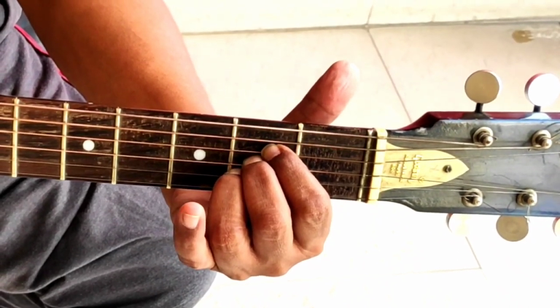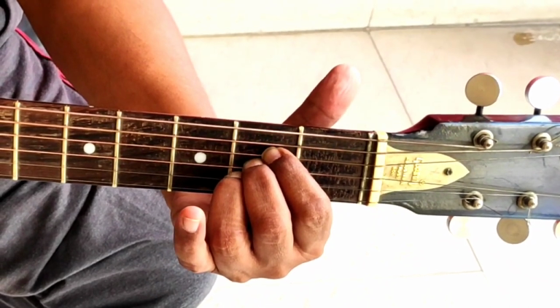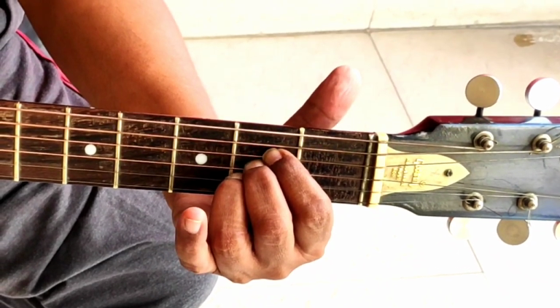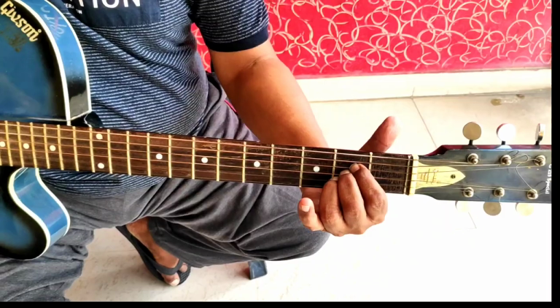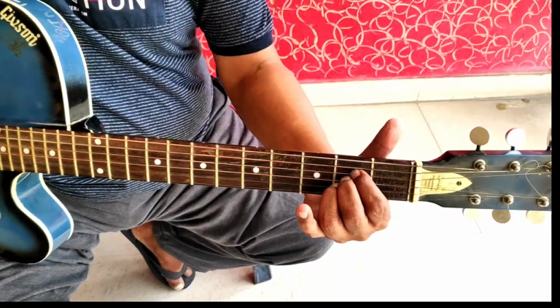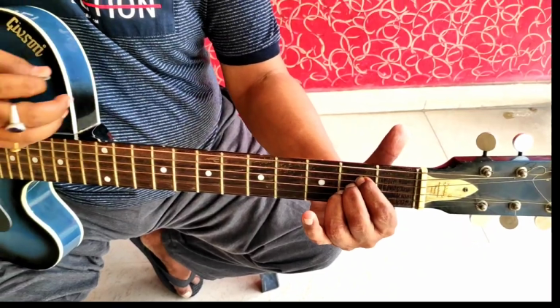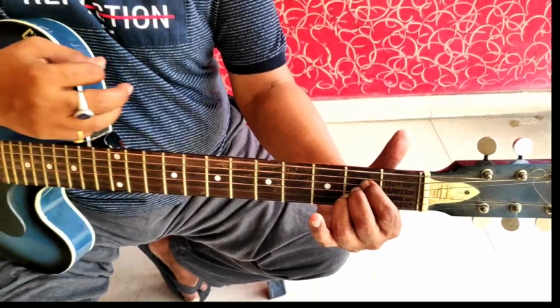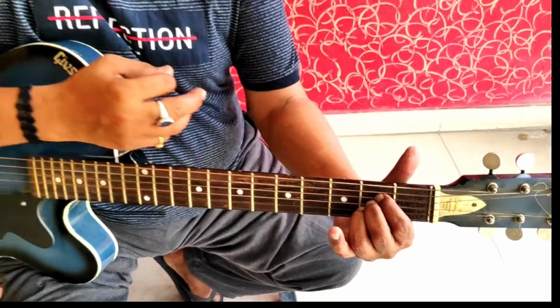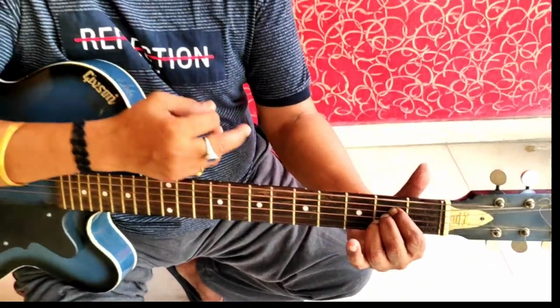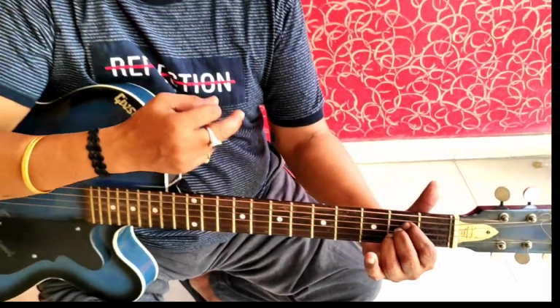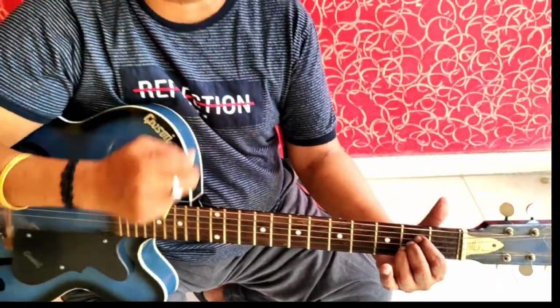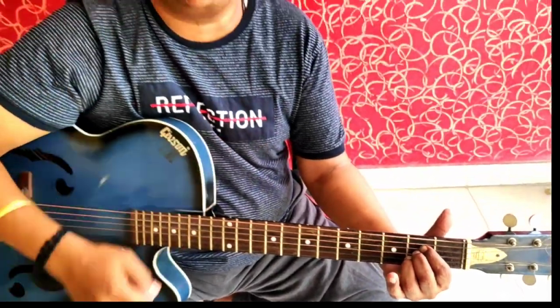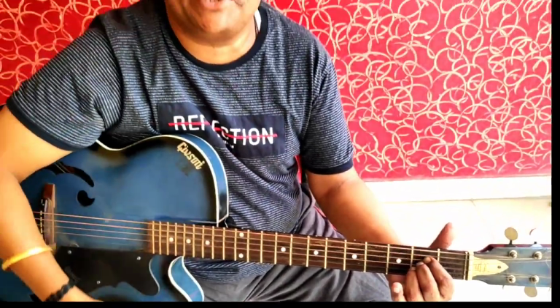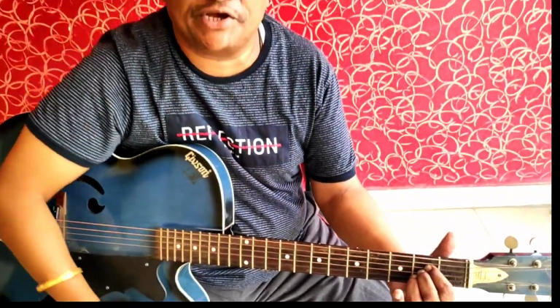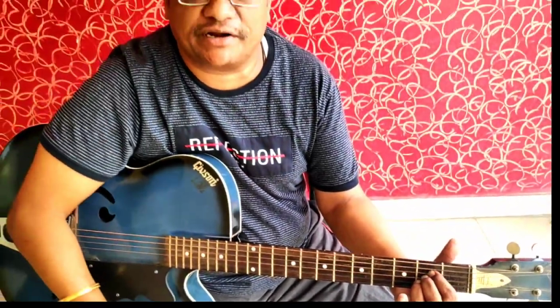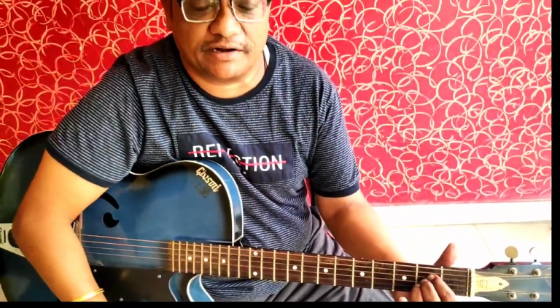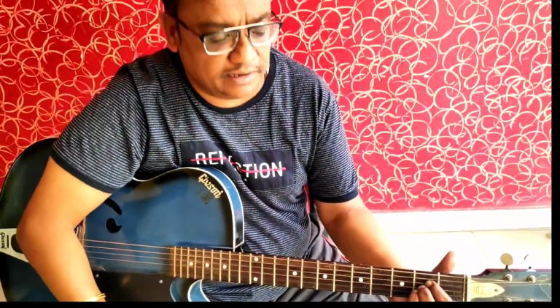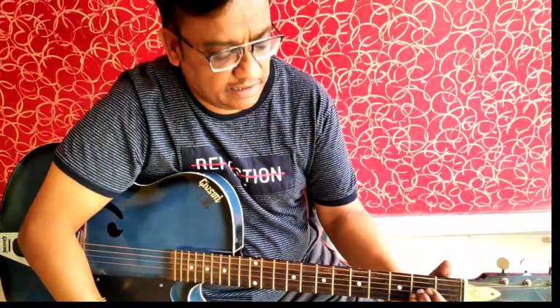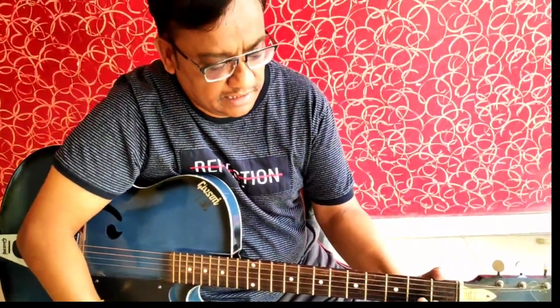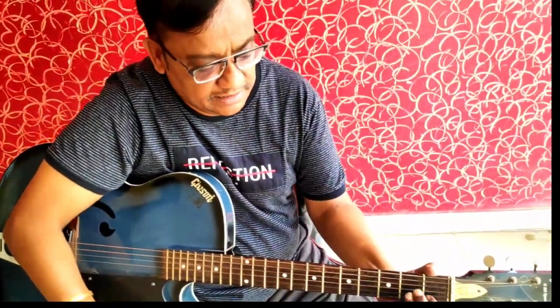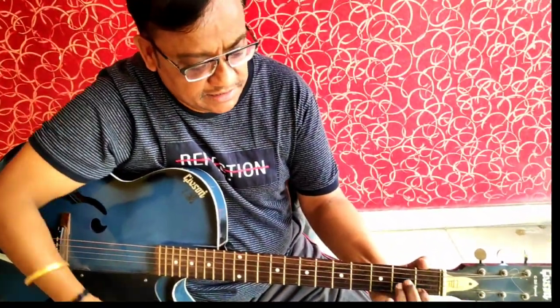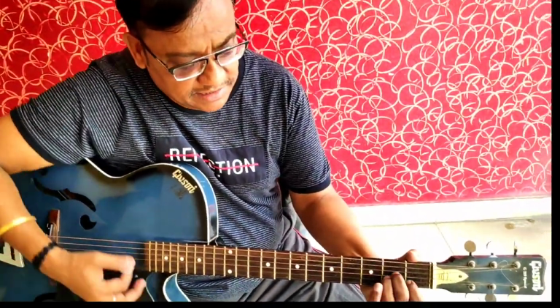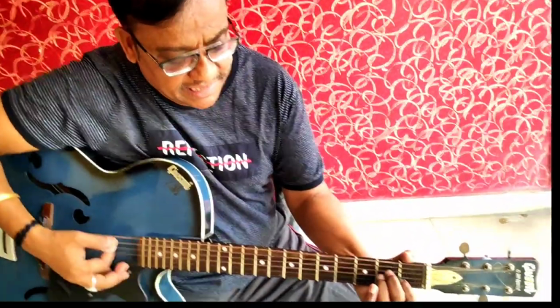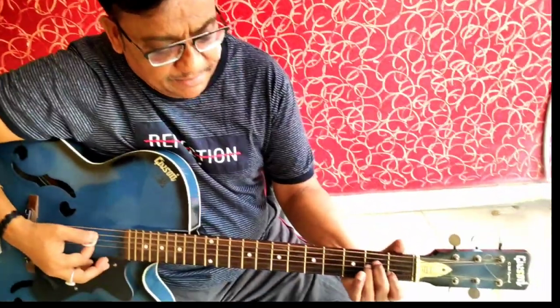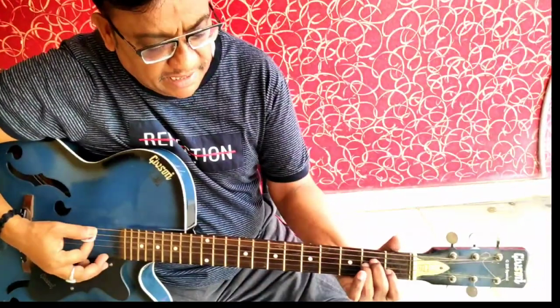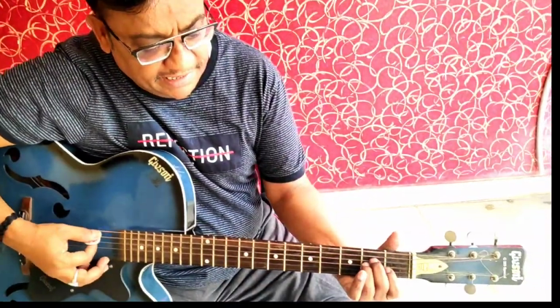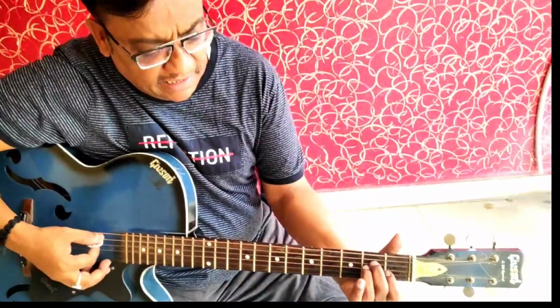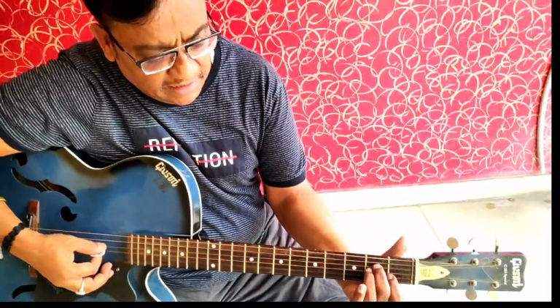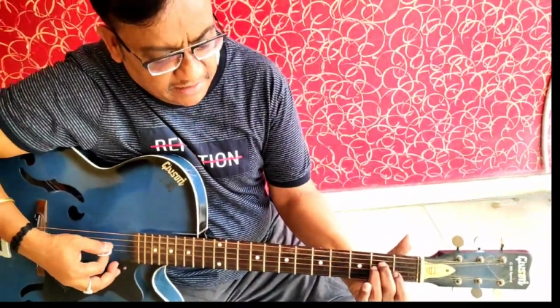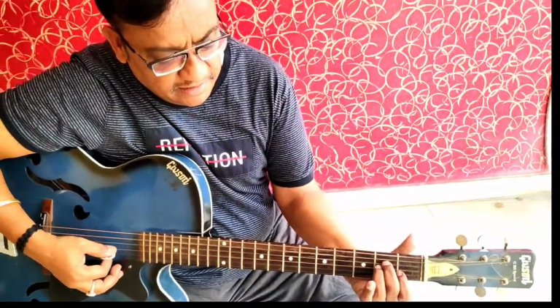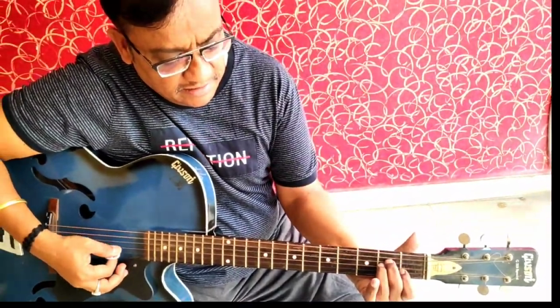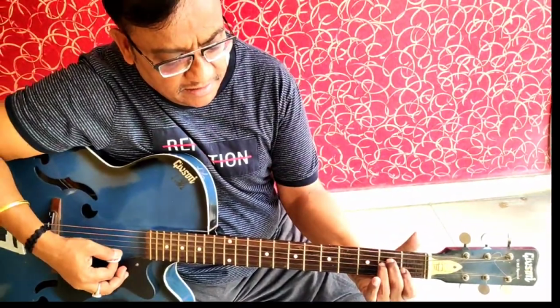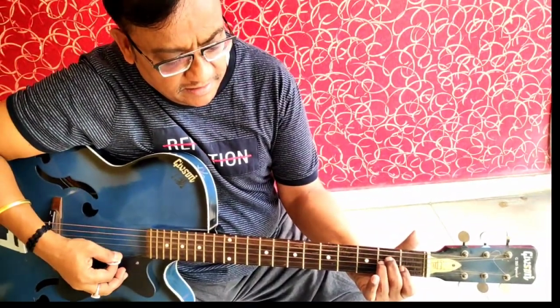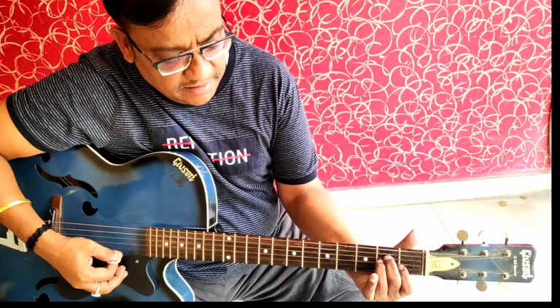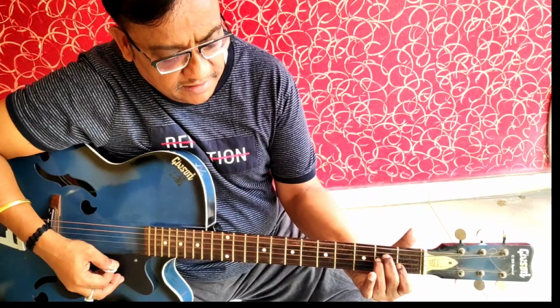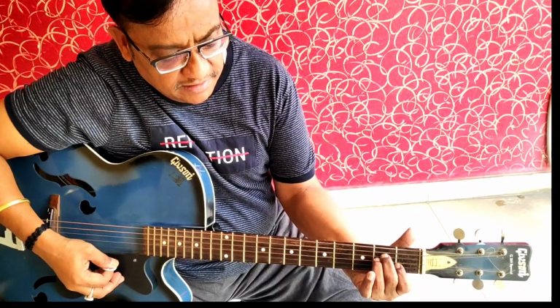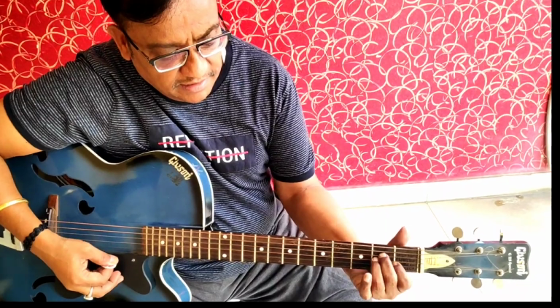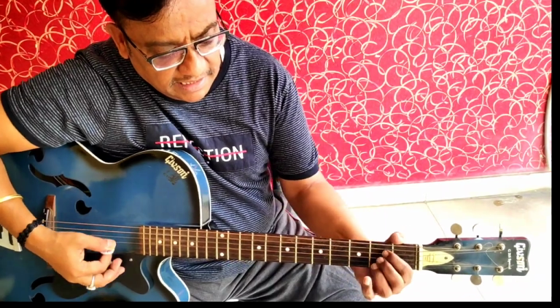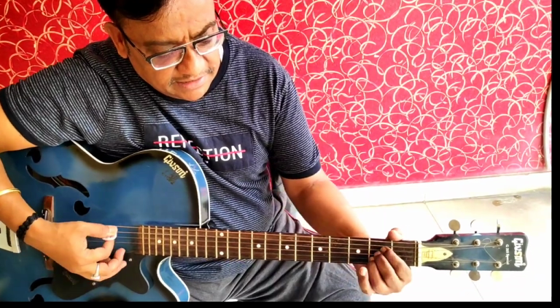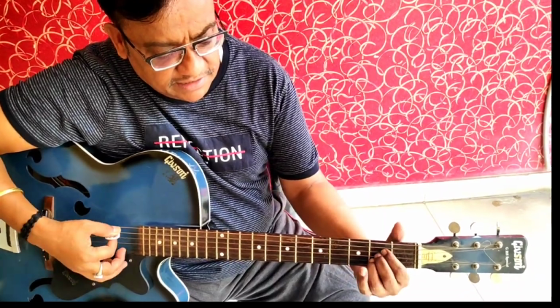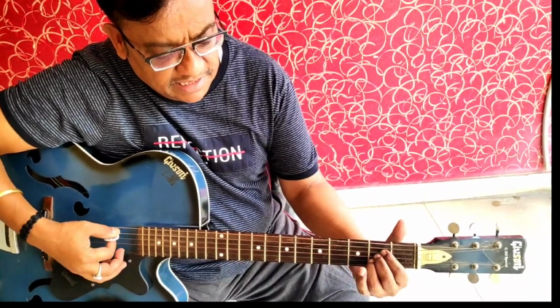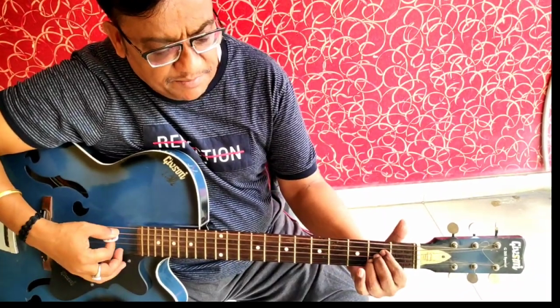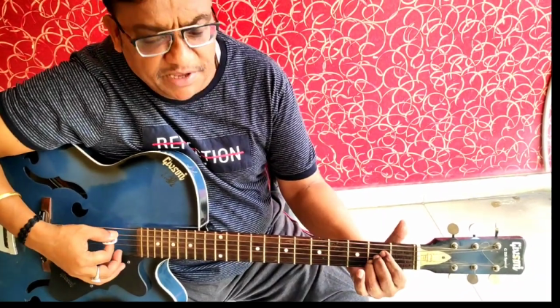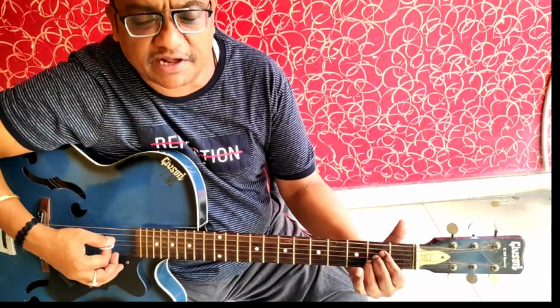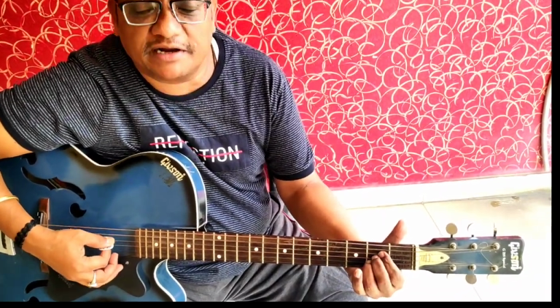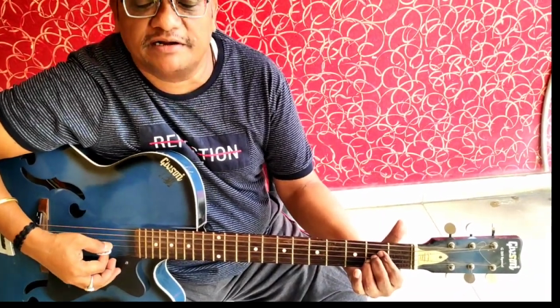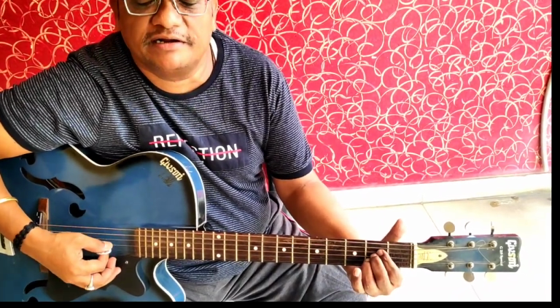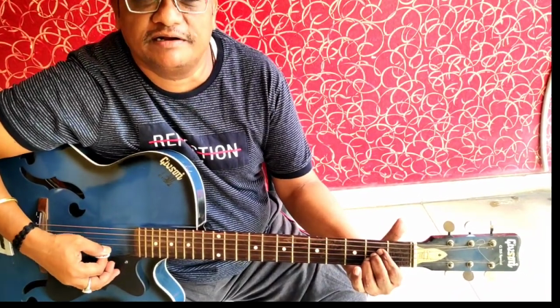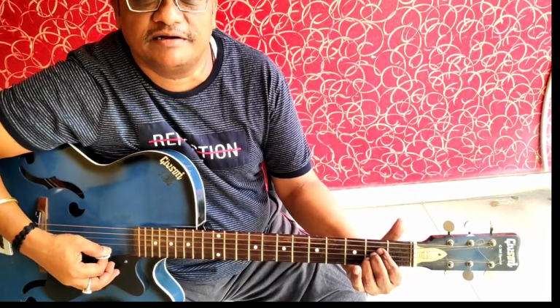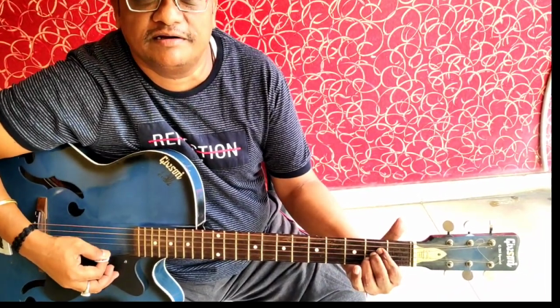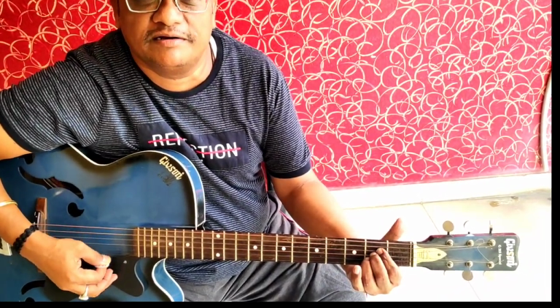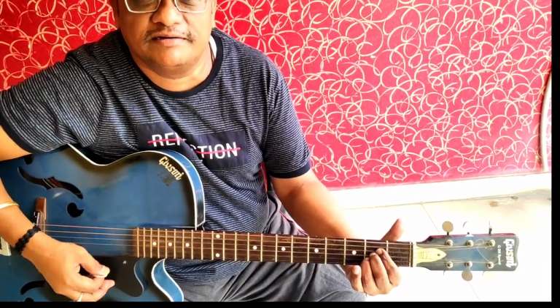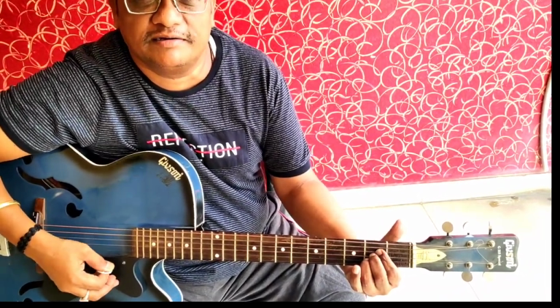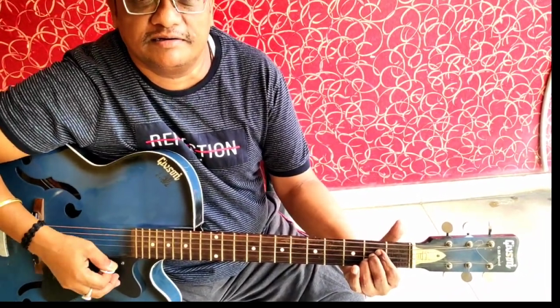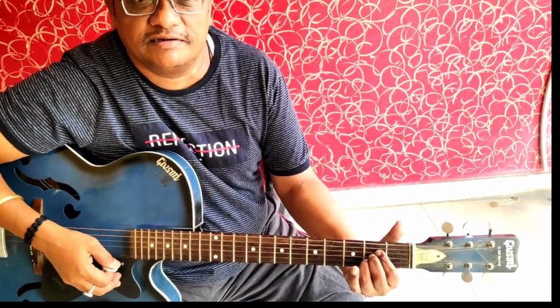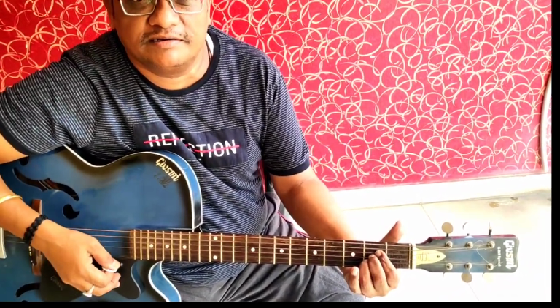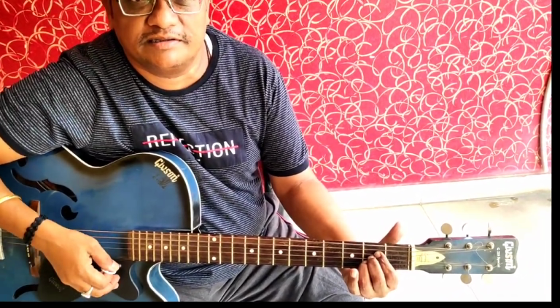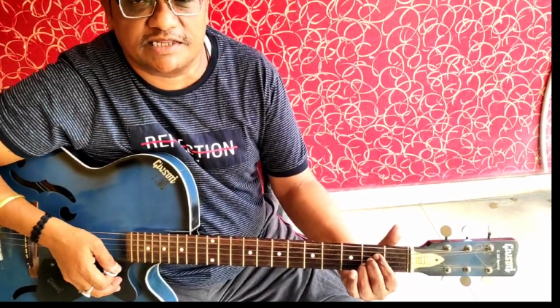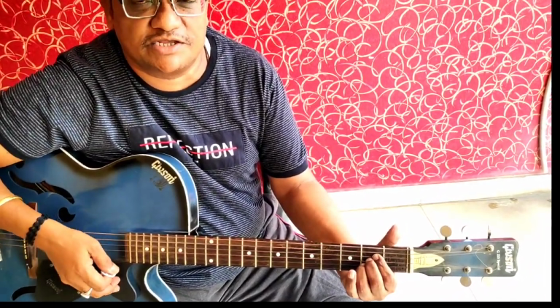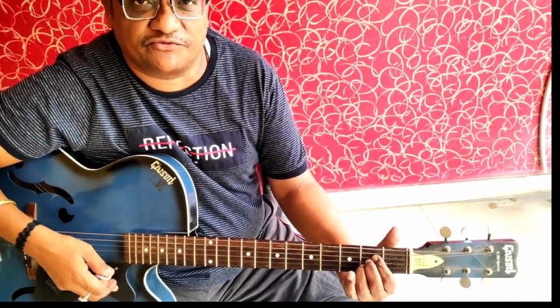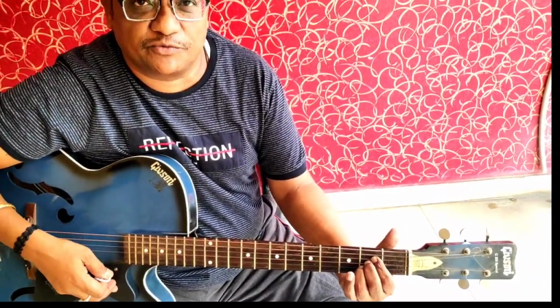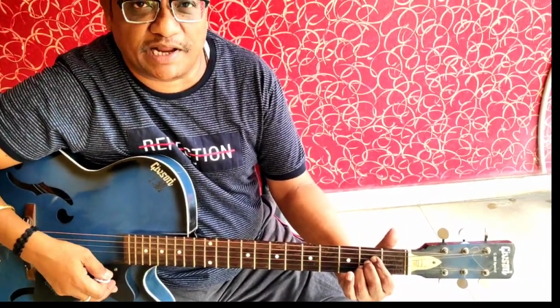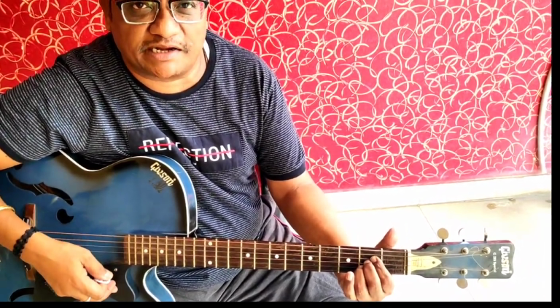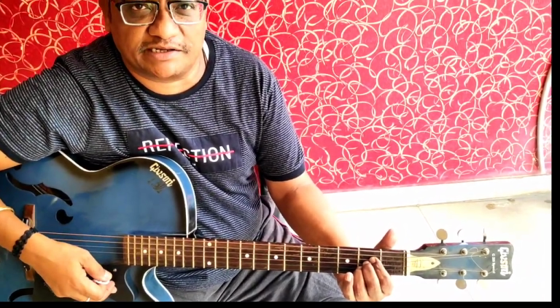This is A major. This is A minor. And this is A major. You have to practice these chords.